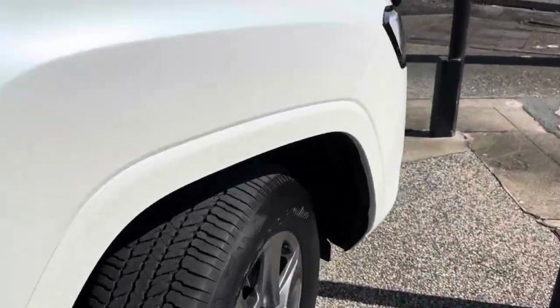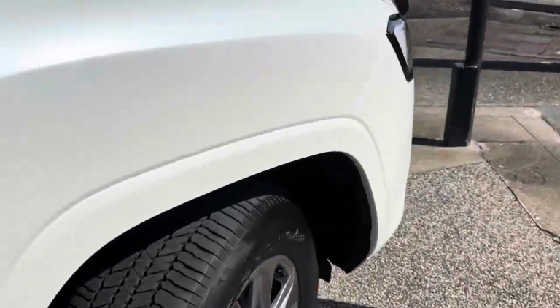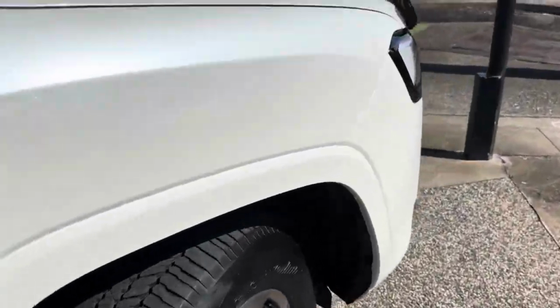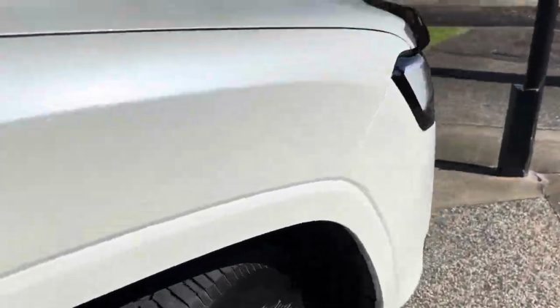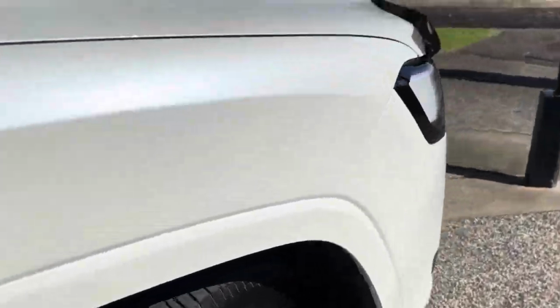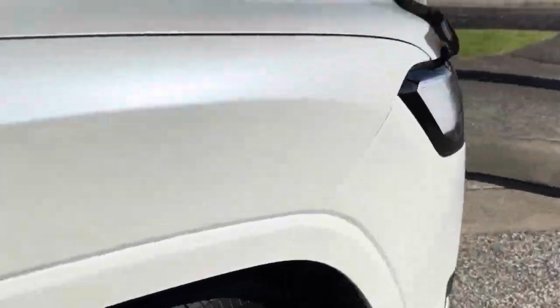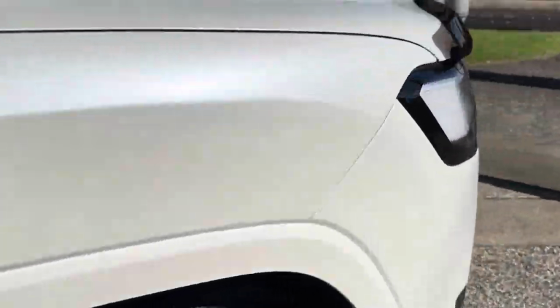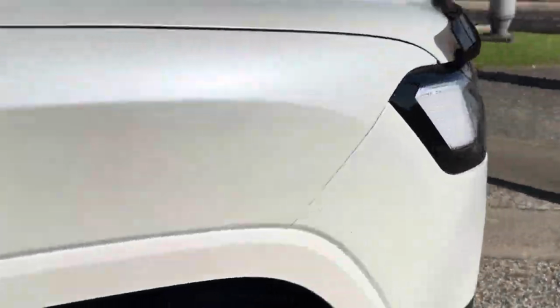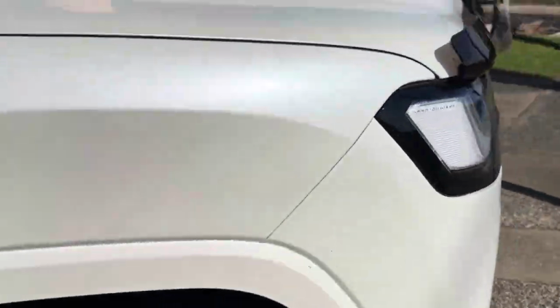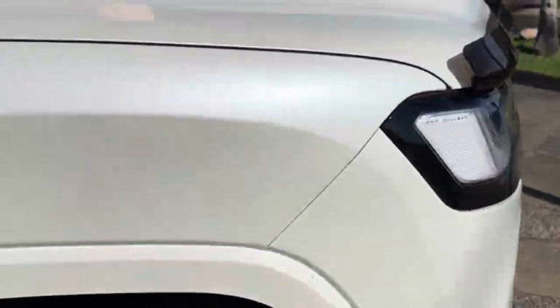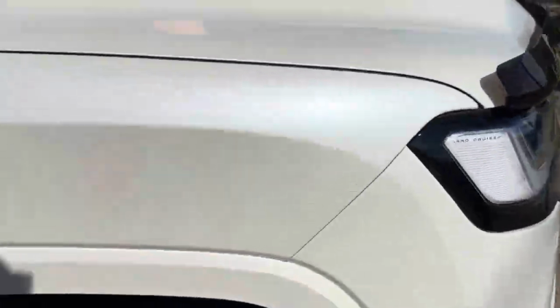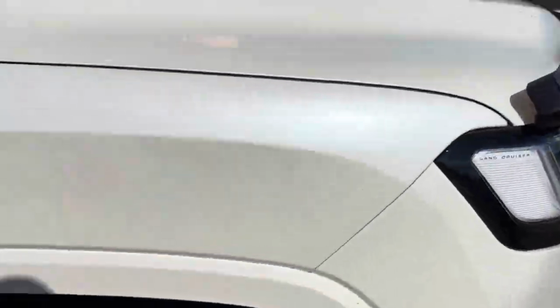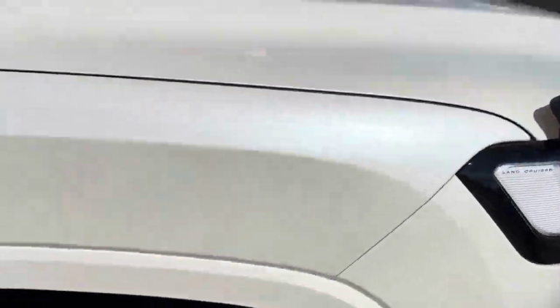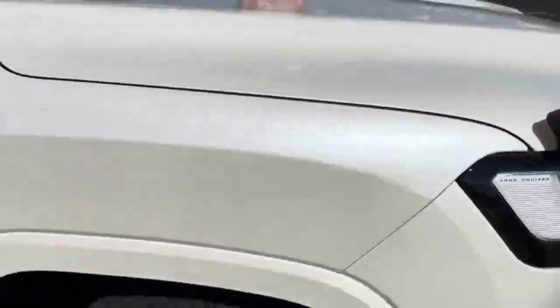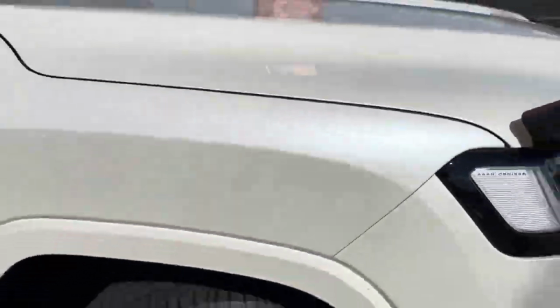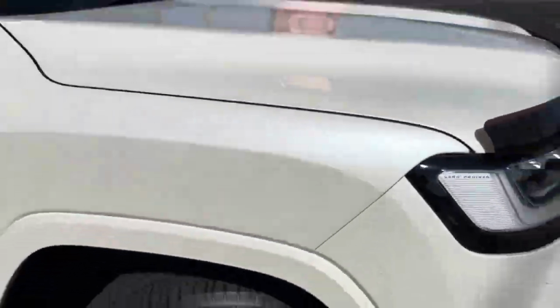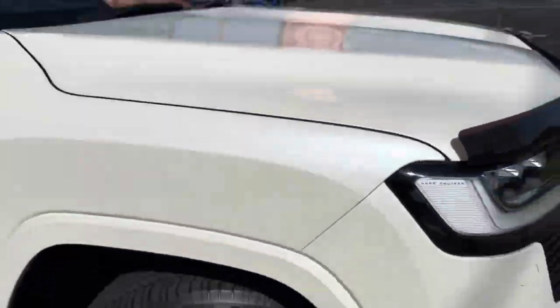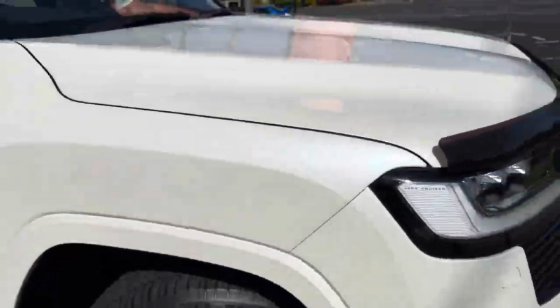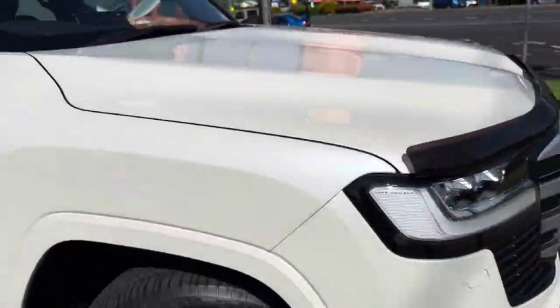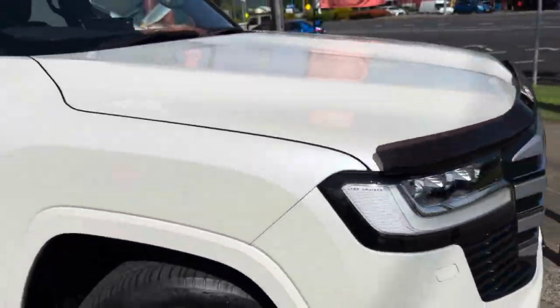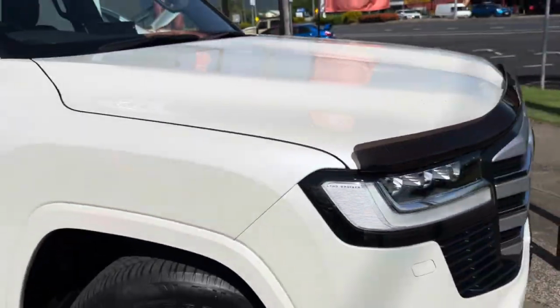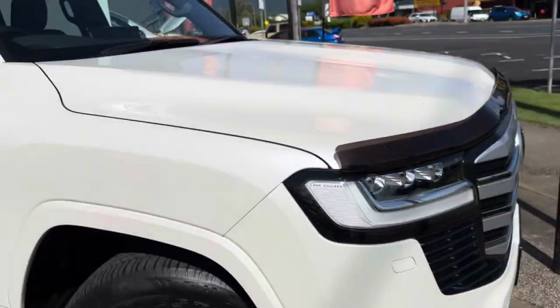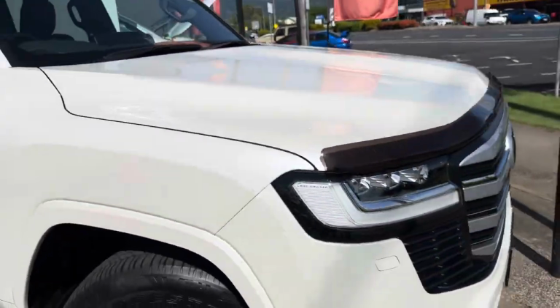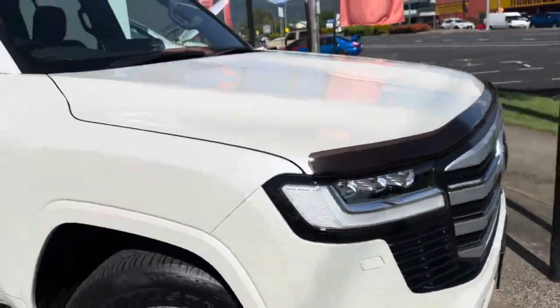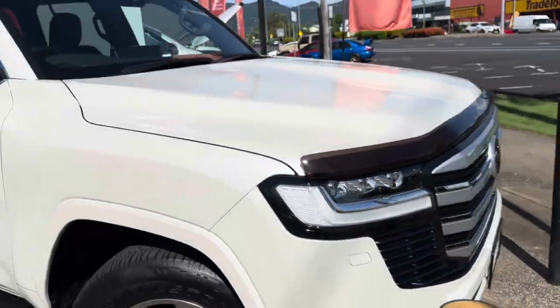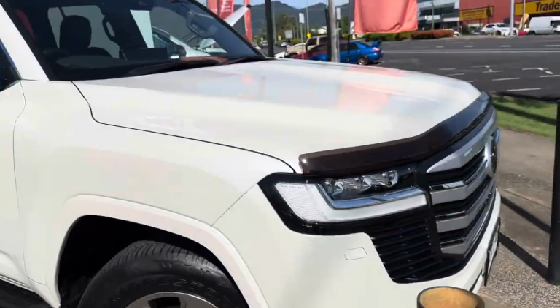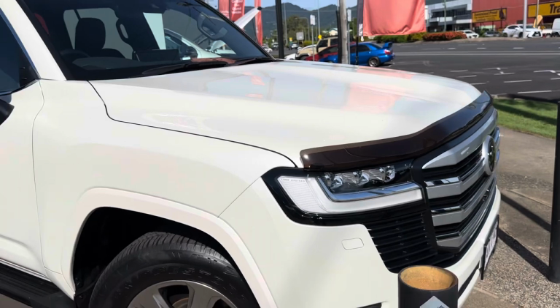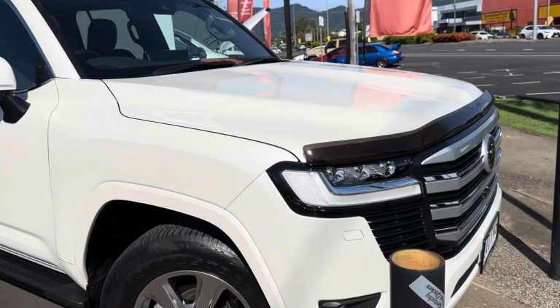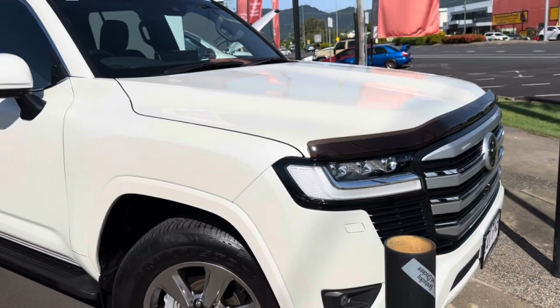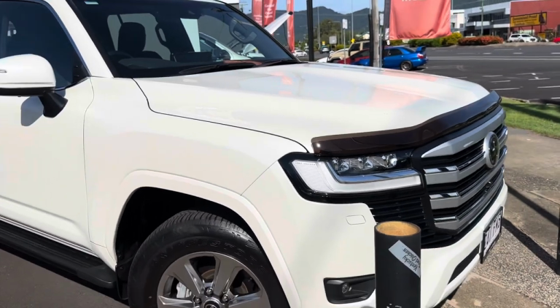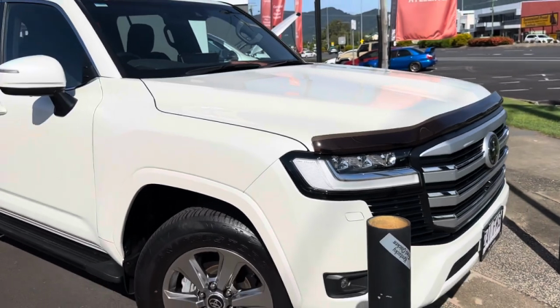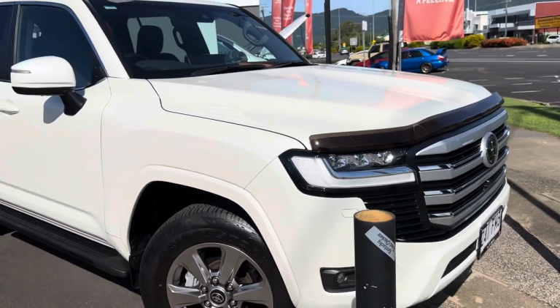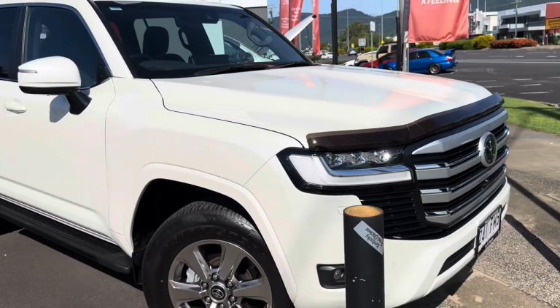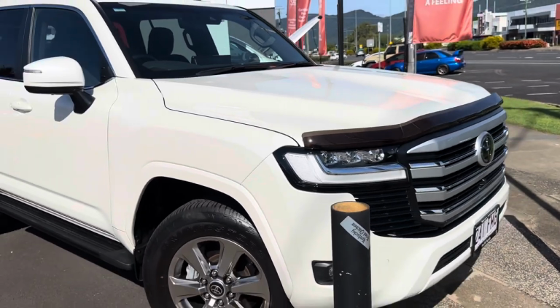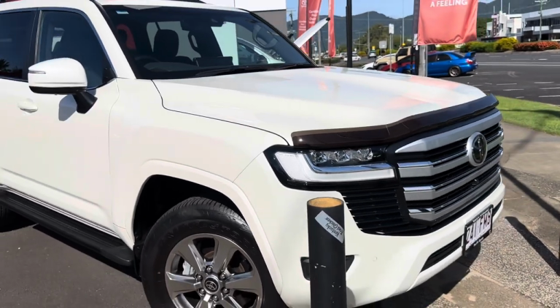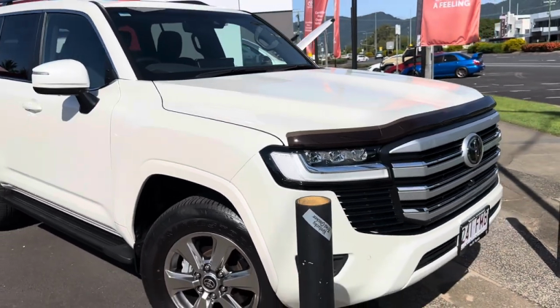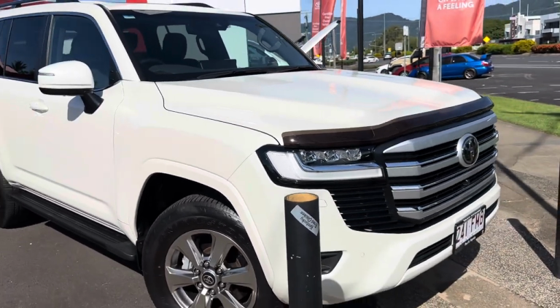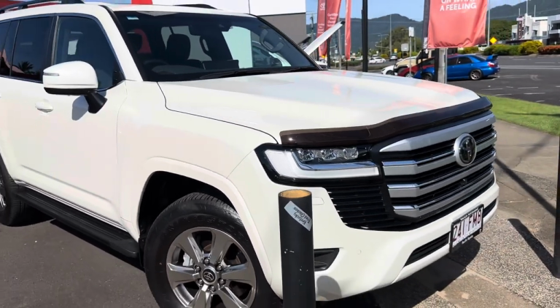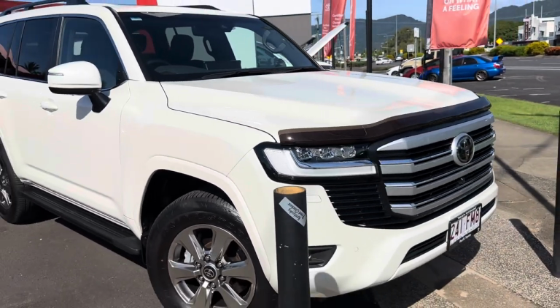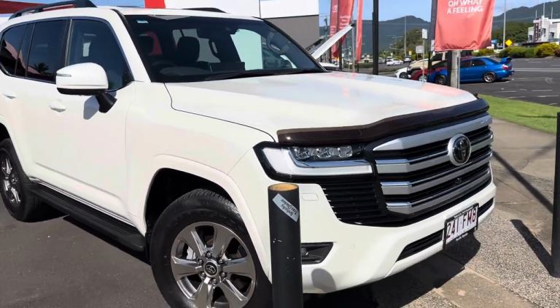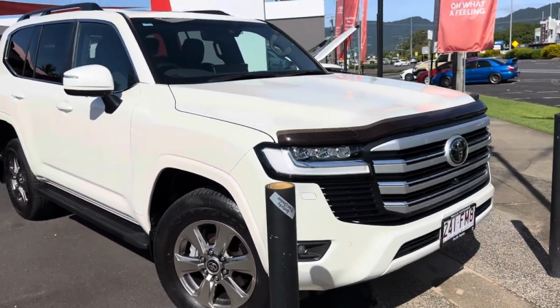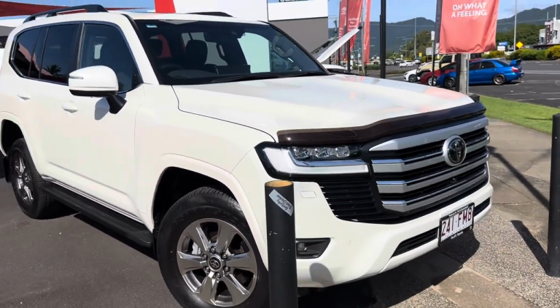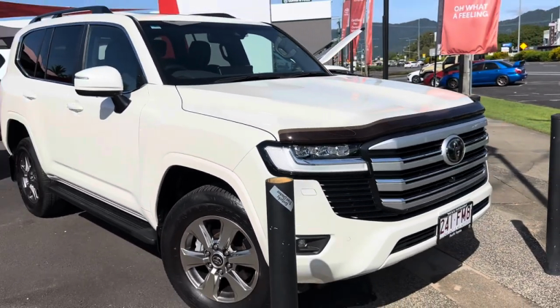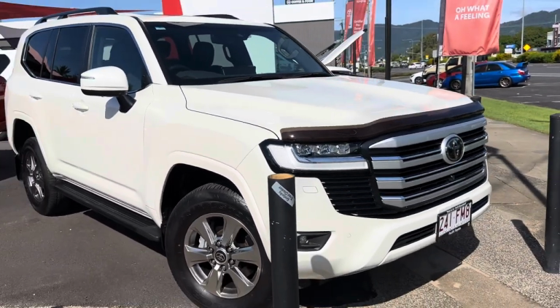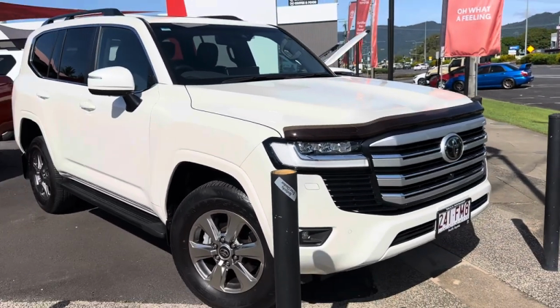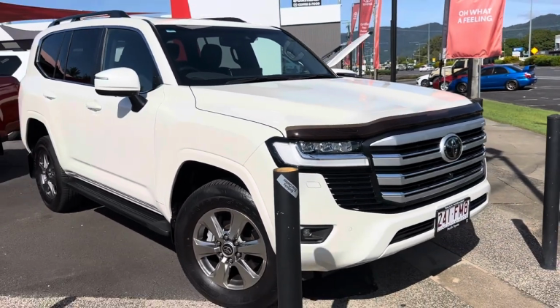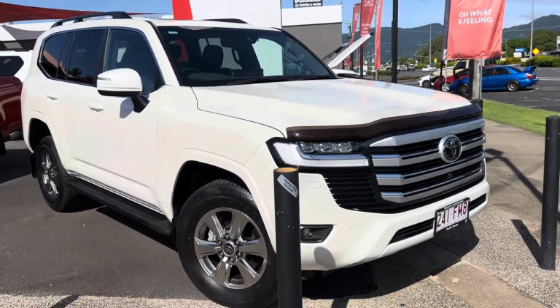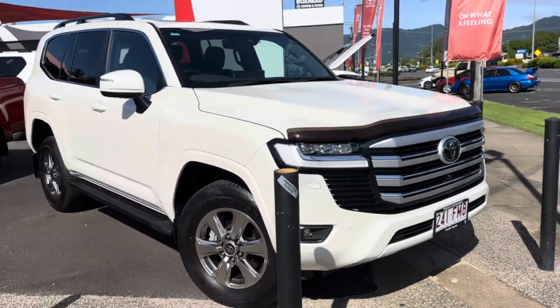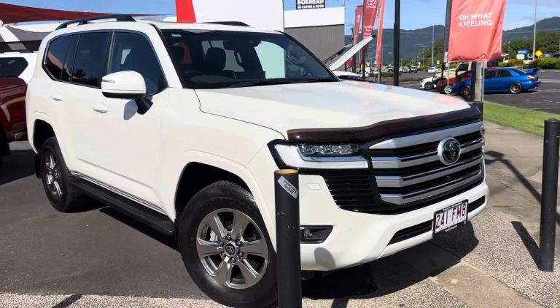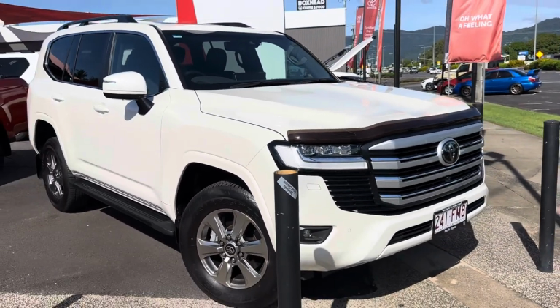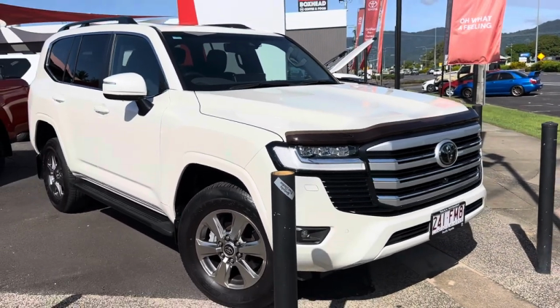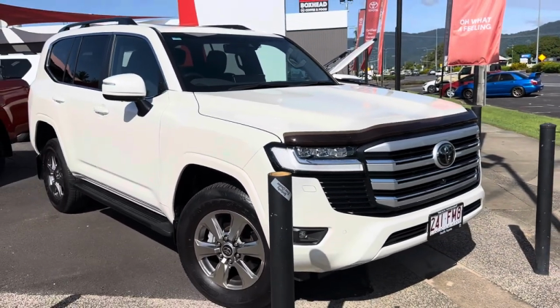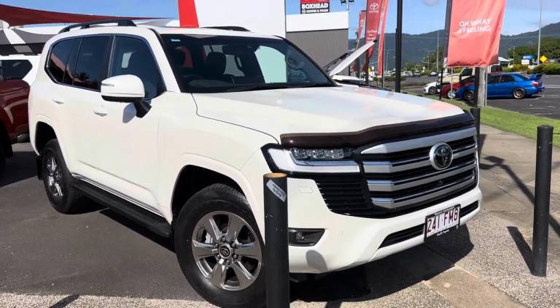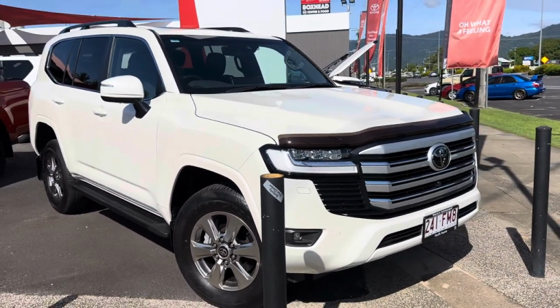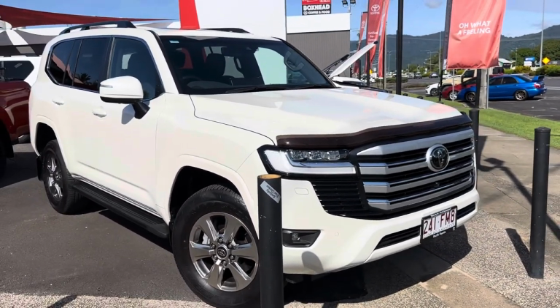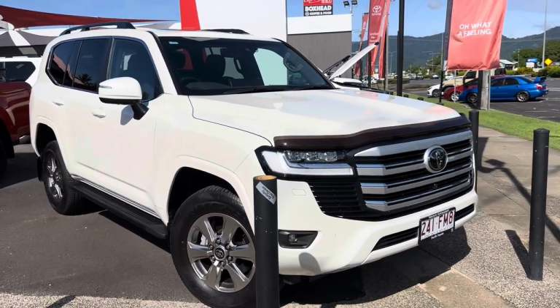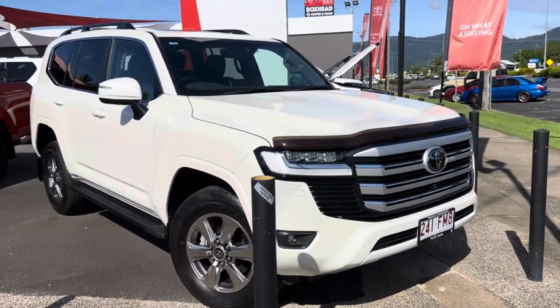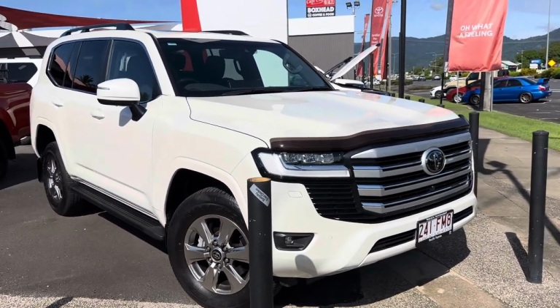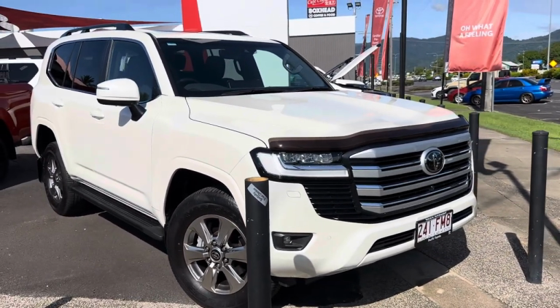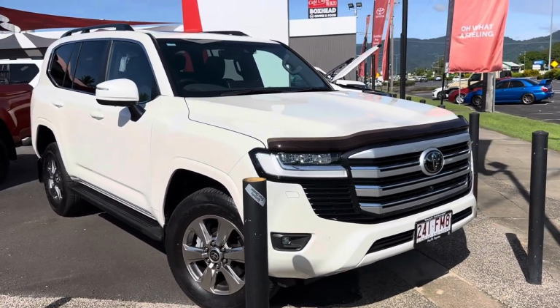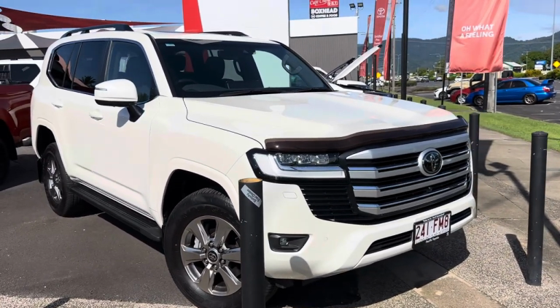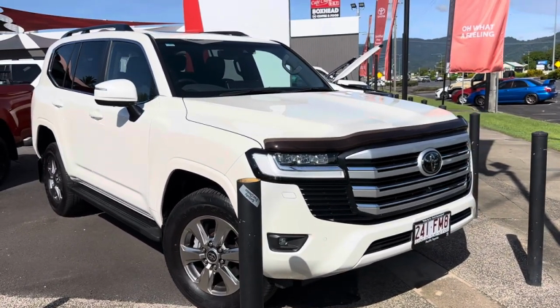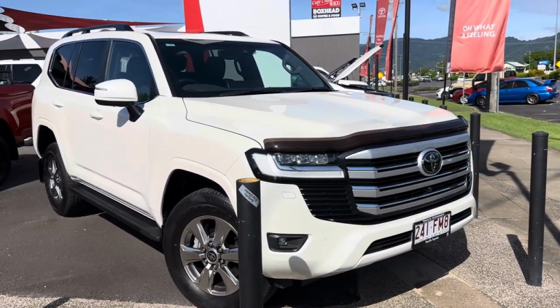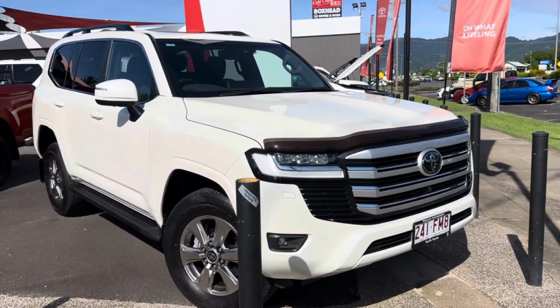Very clean vehicle inside and out — great set of tires and not a mark on the paint.